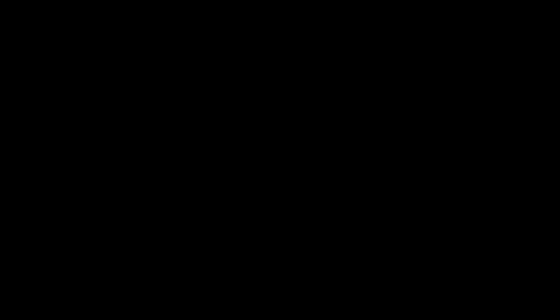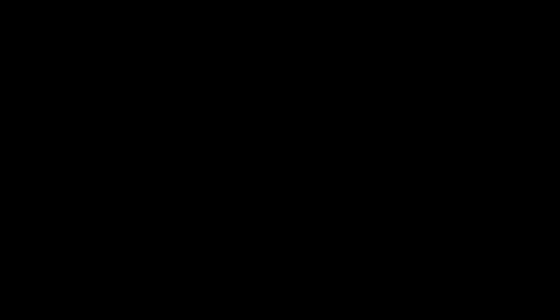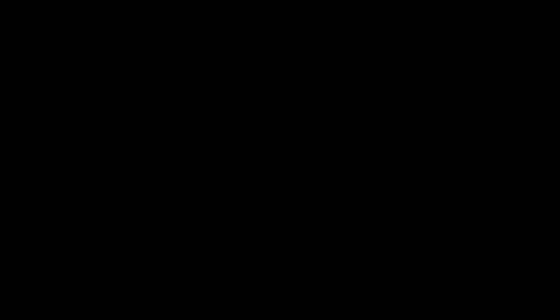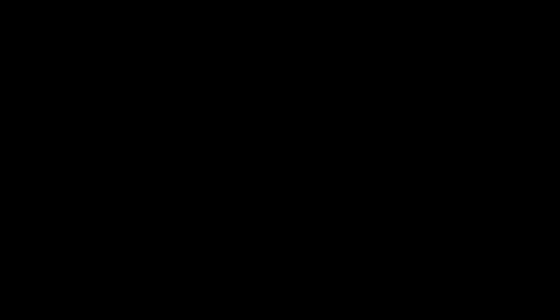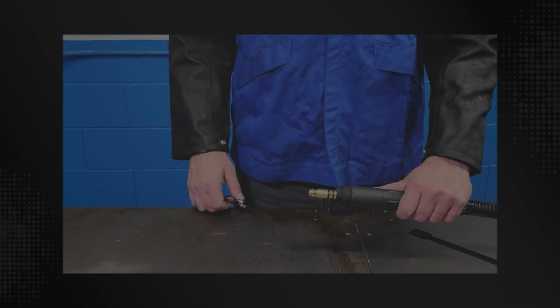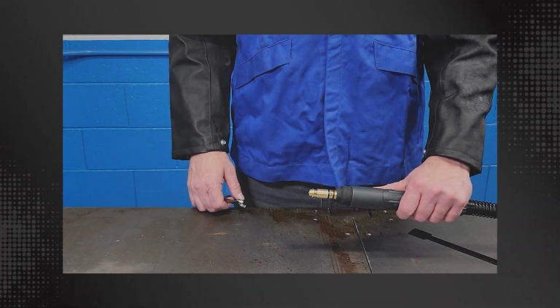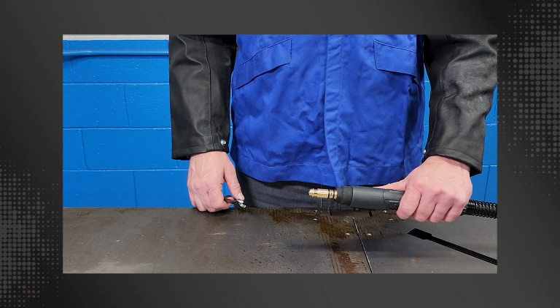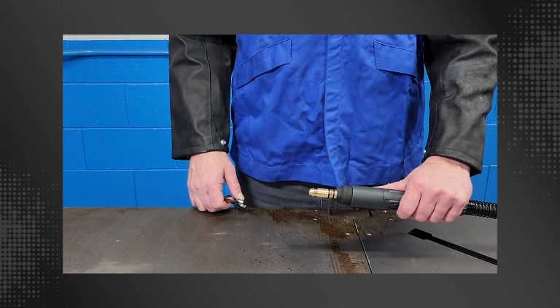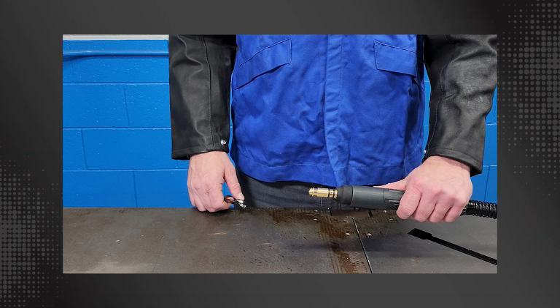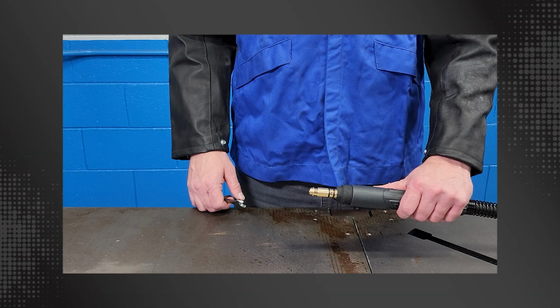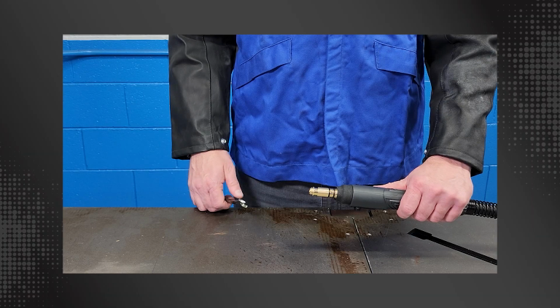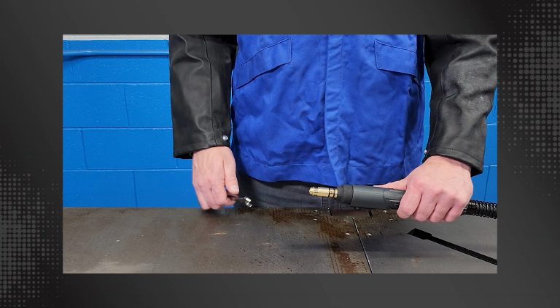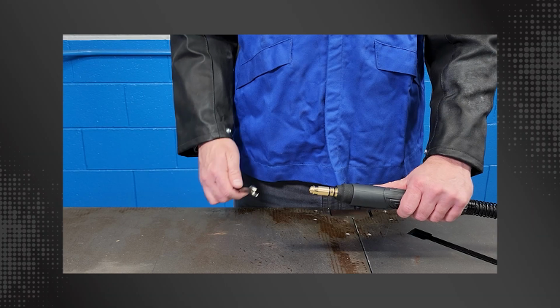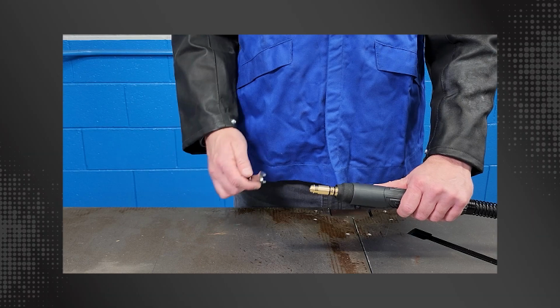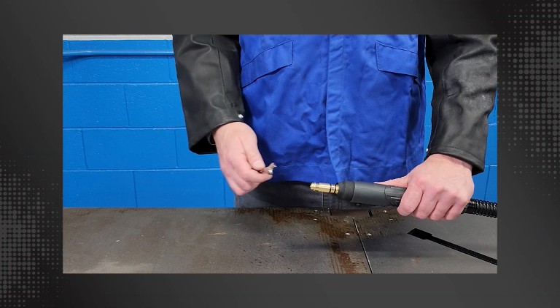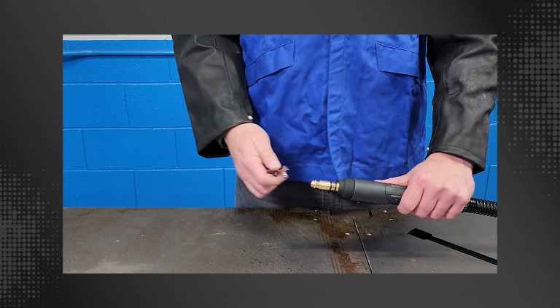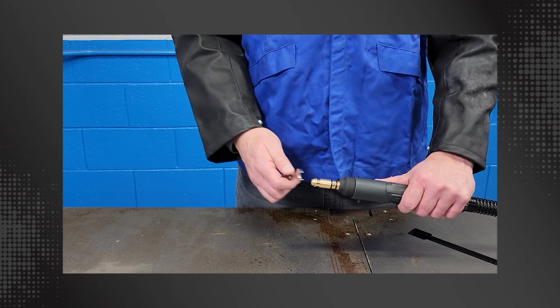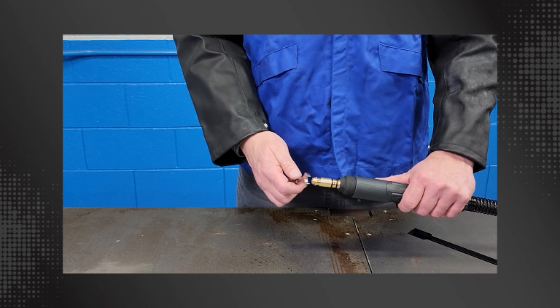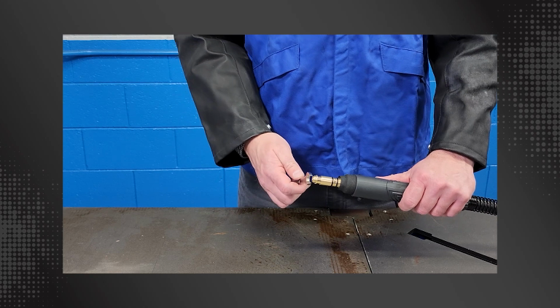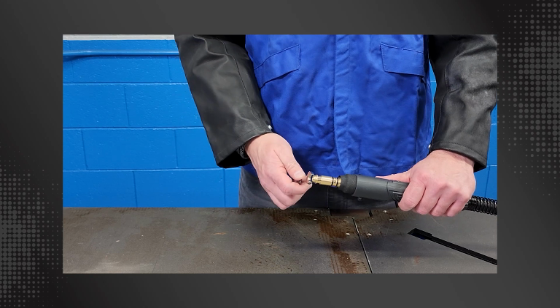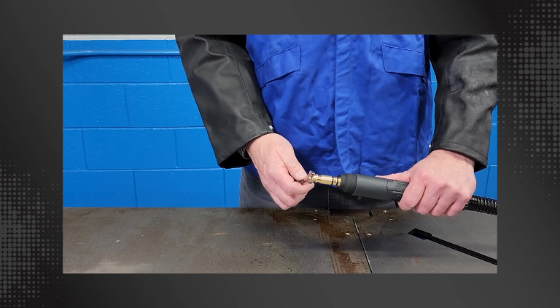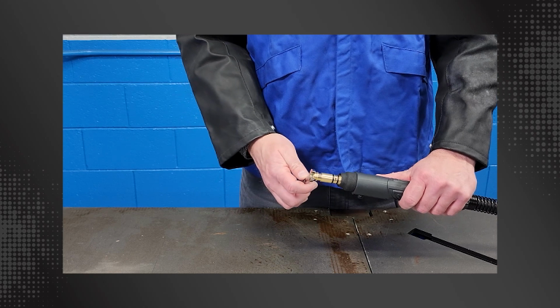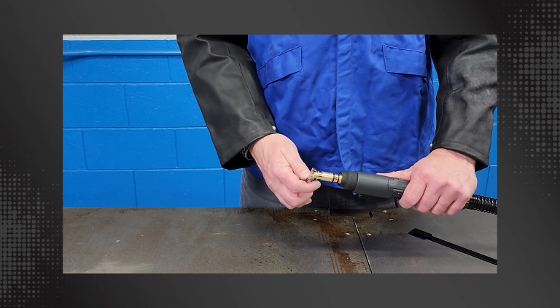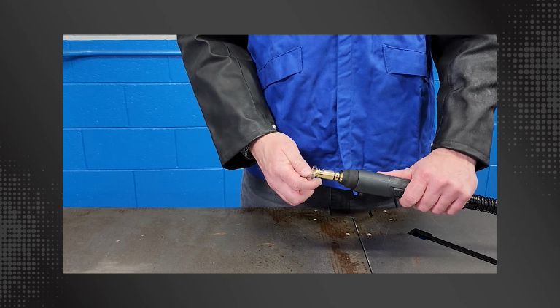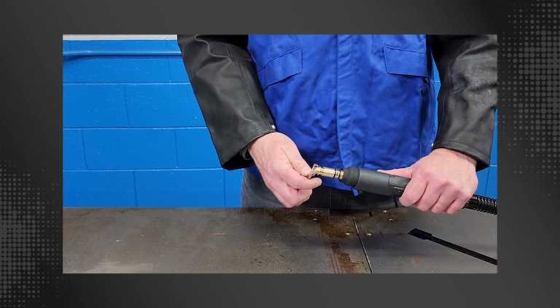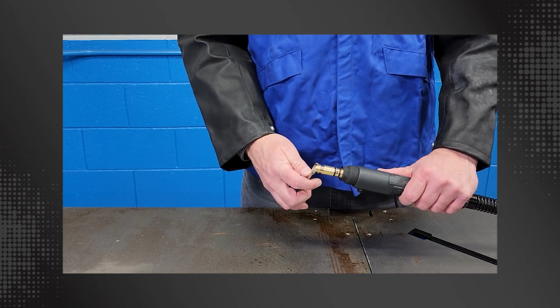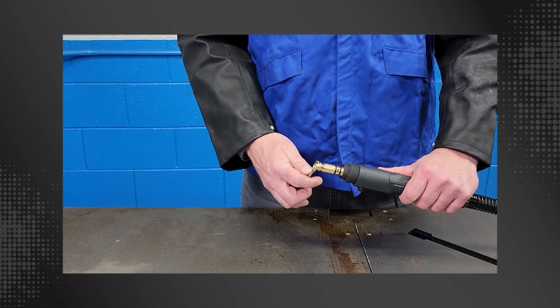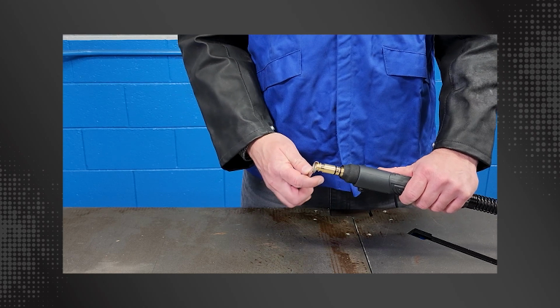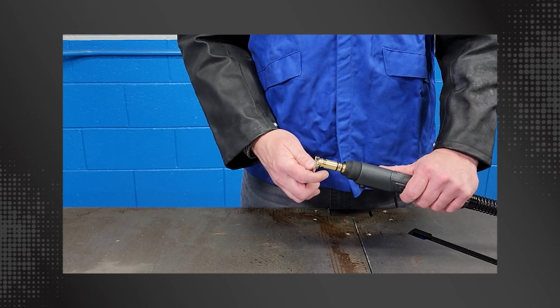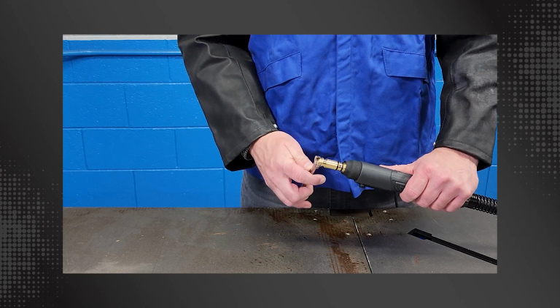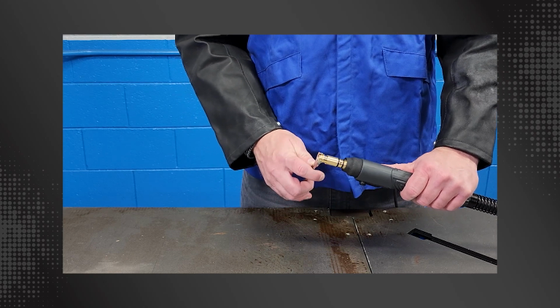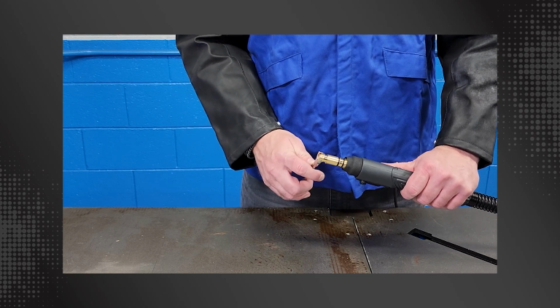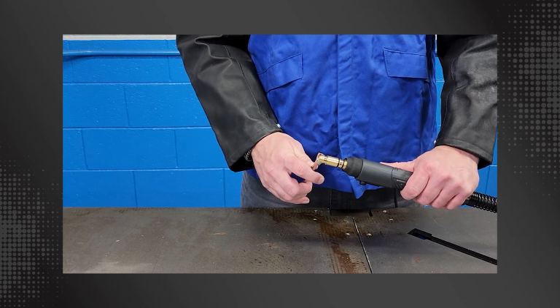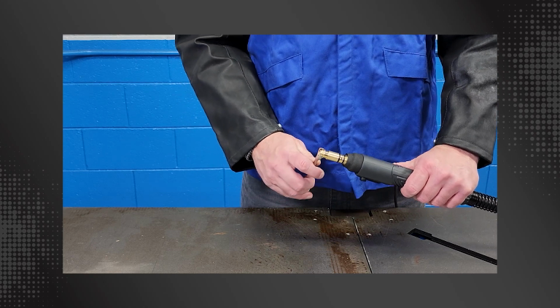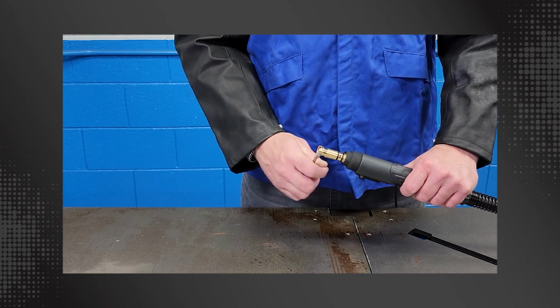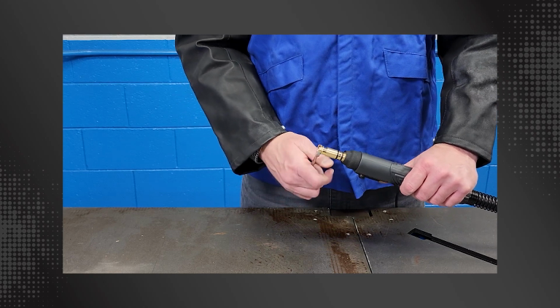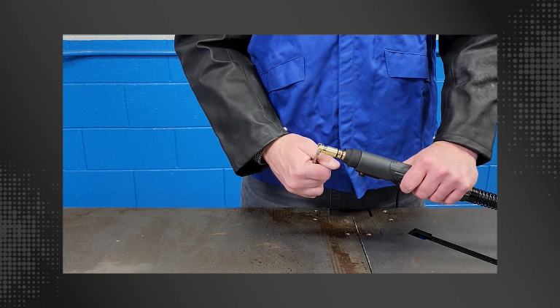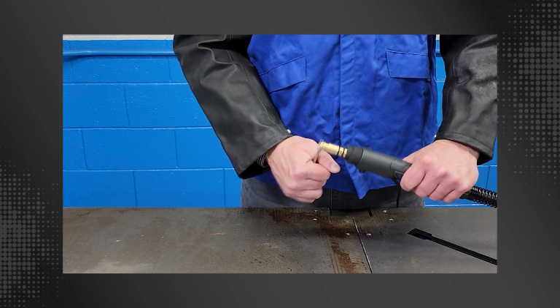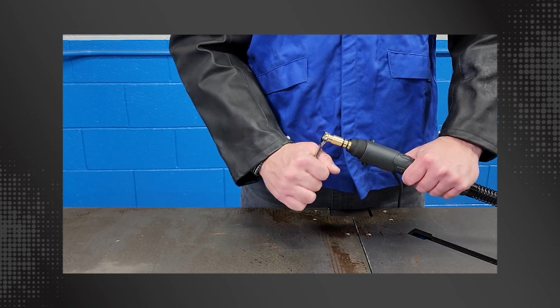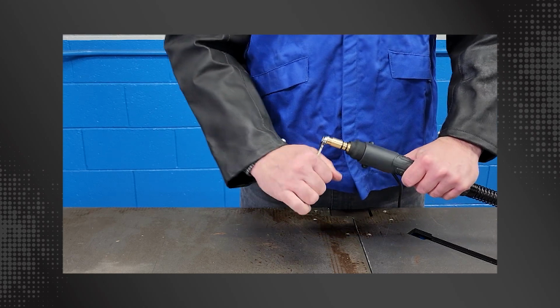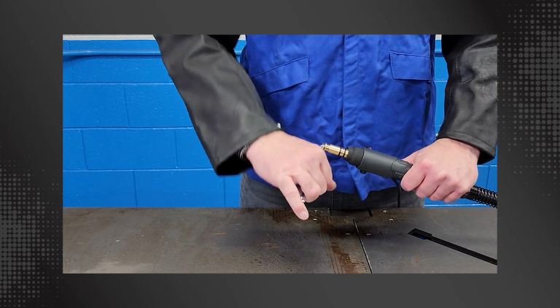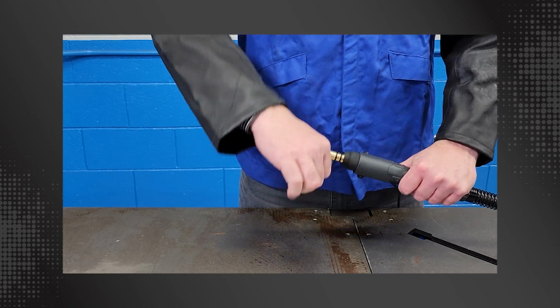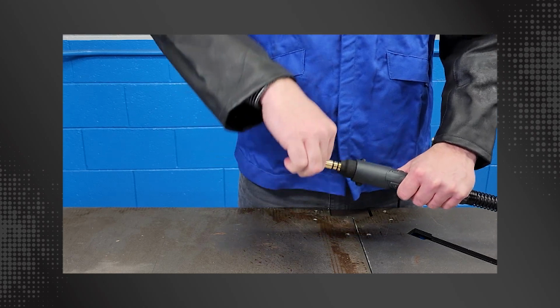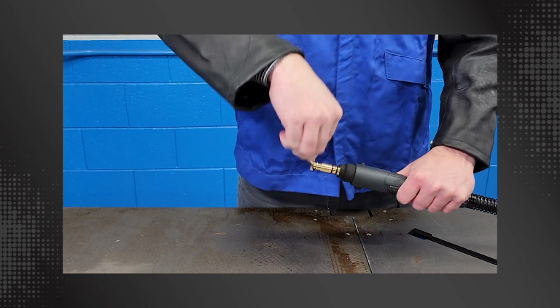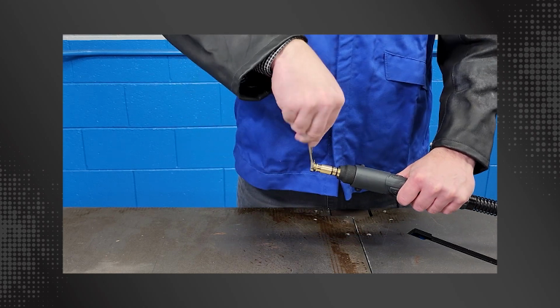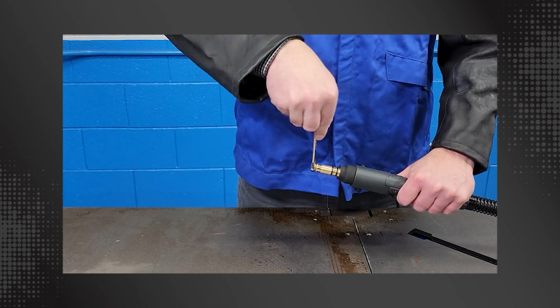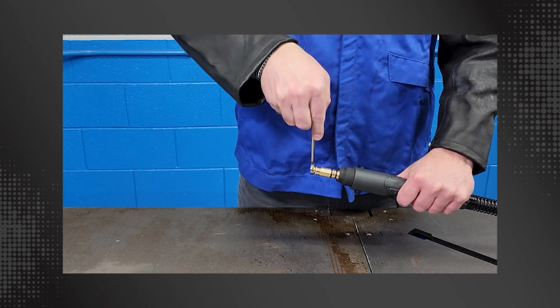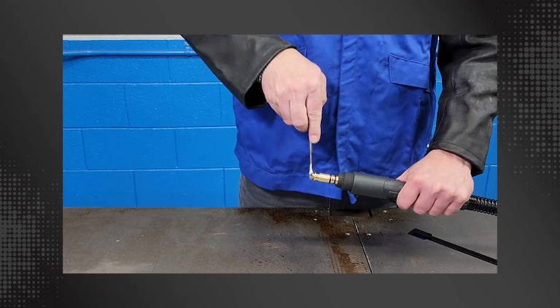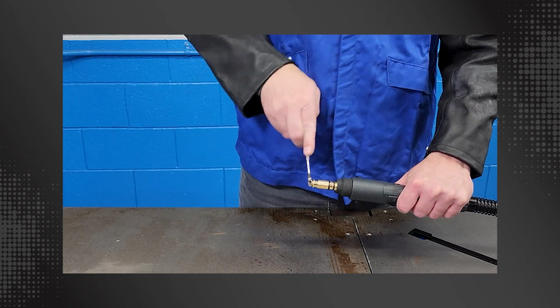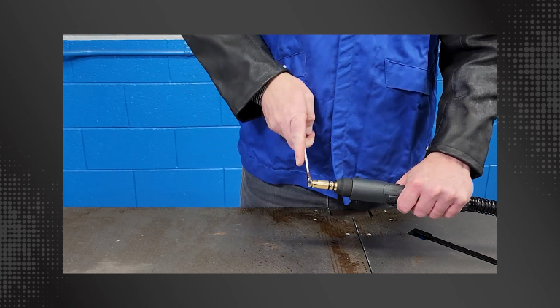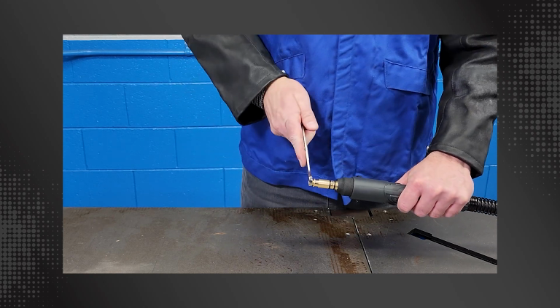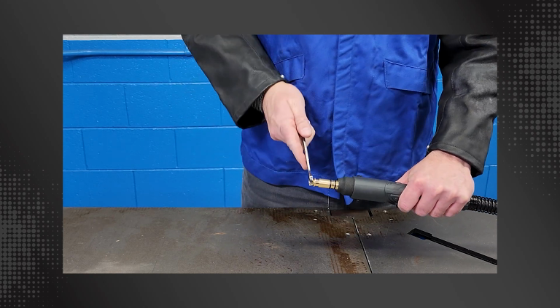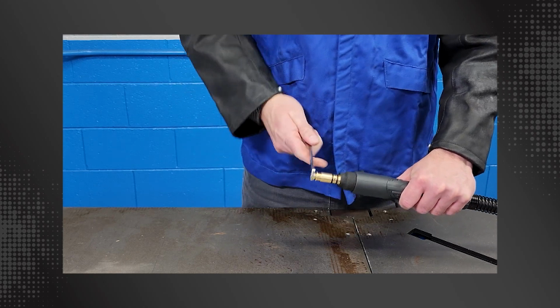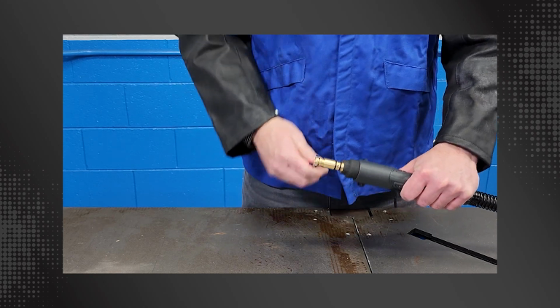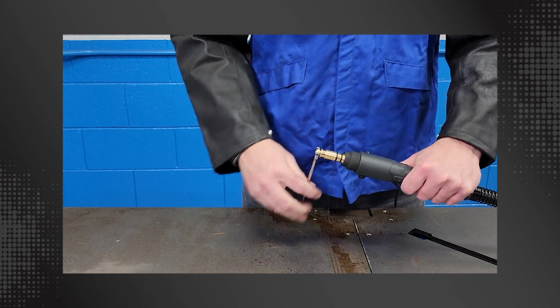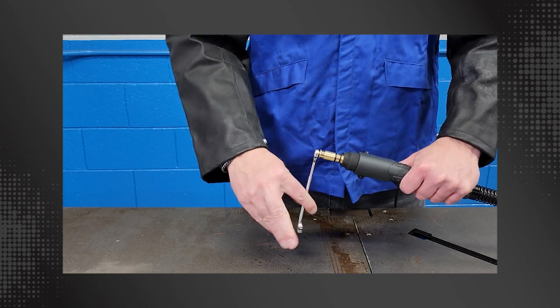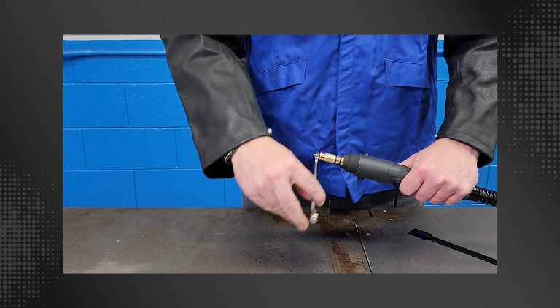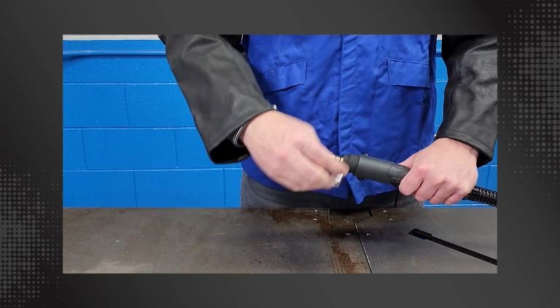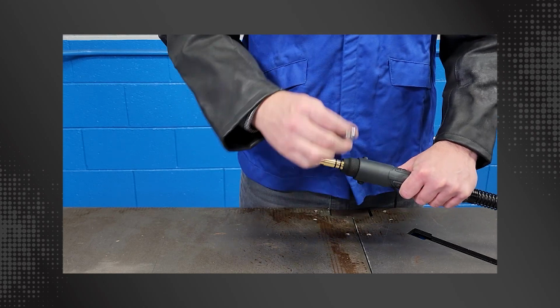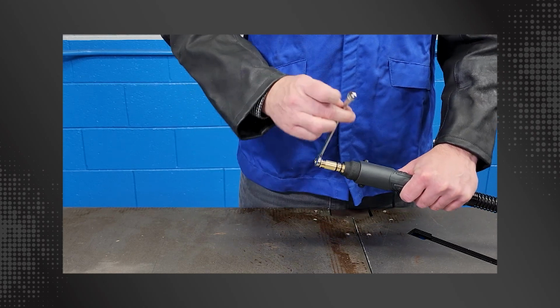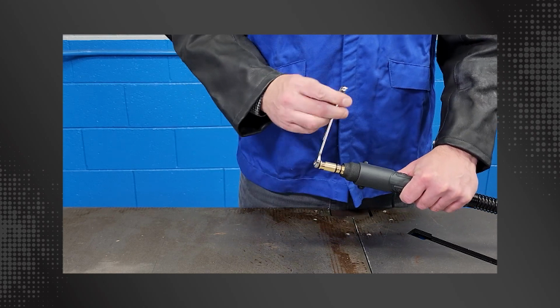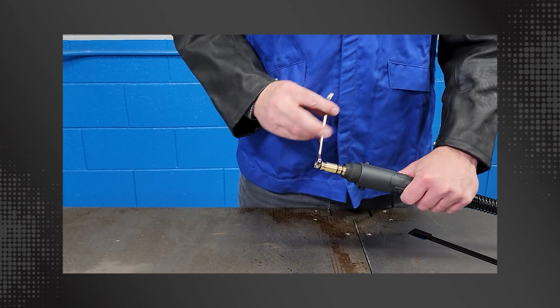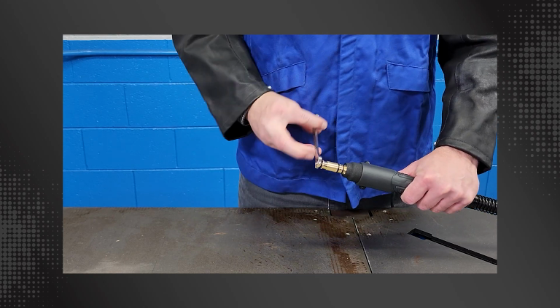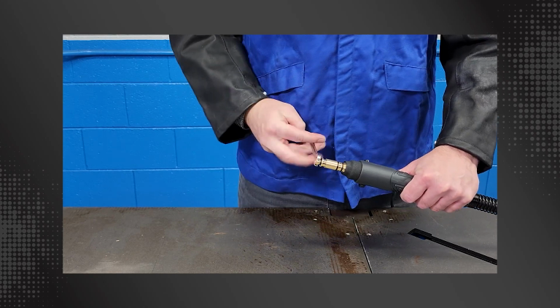If applicable, remove the power pin guide cap and pull the entire conventional liner out of the MIG gun.